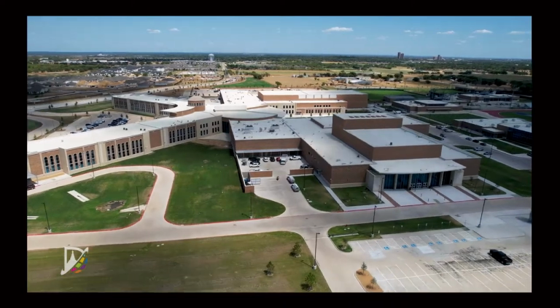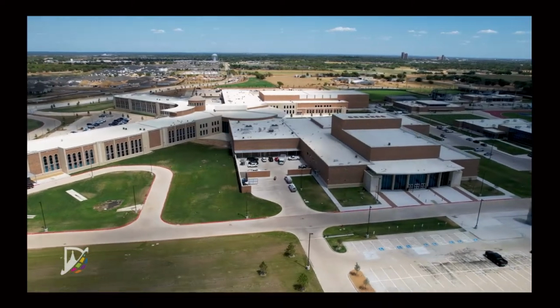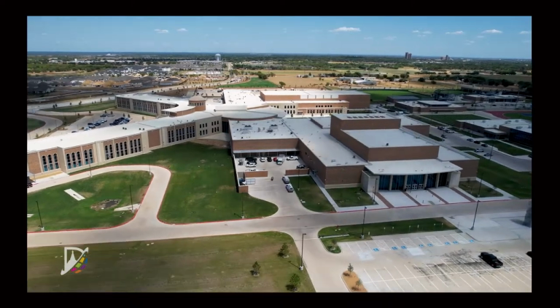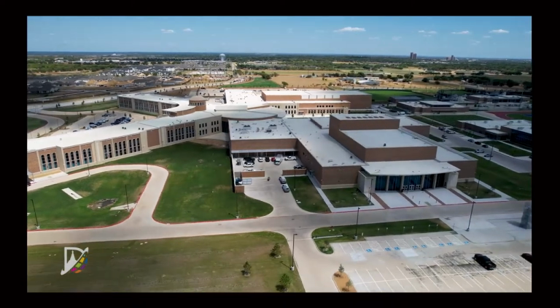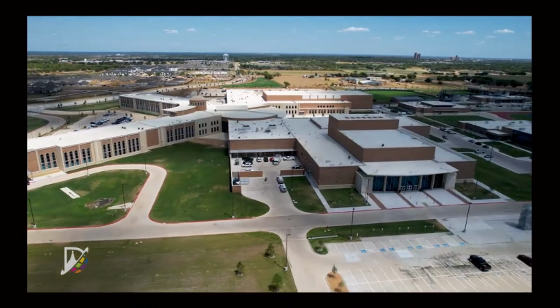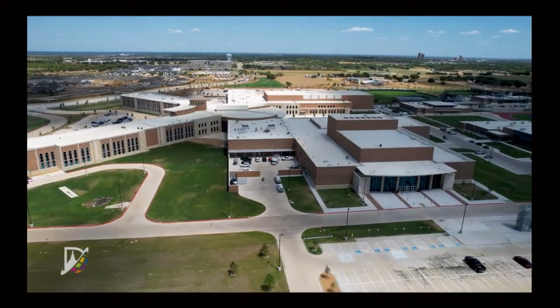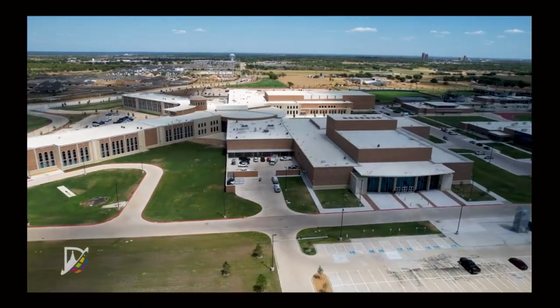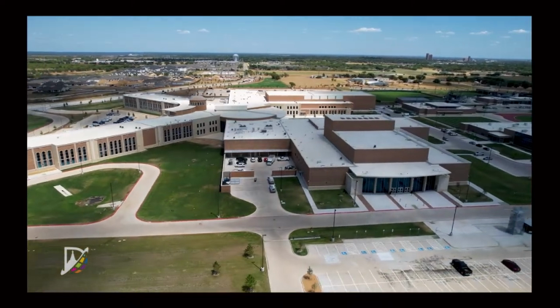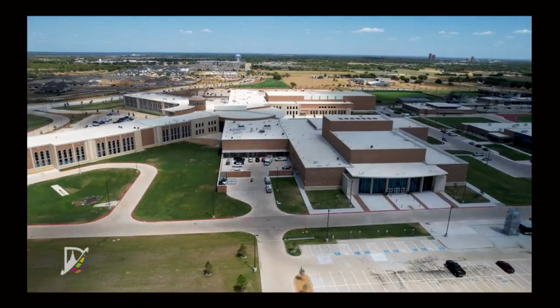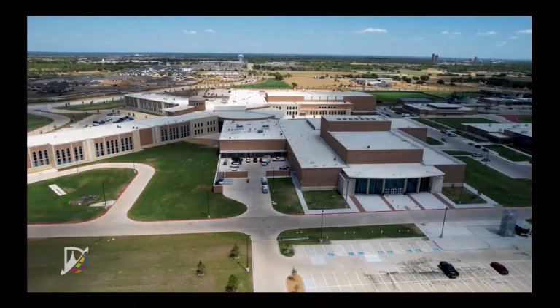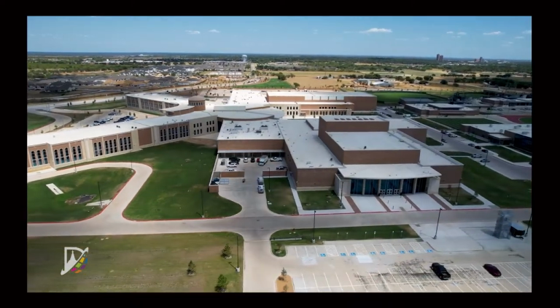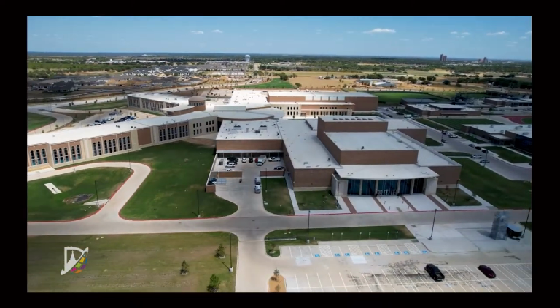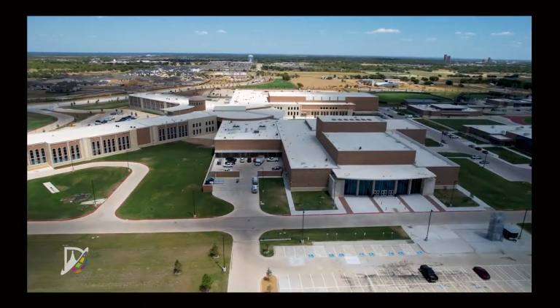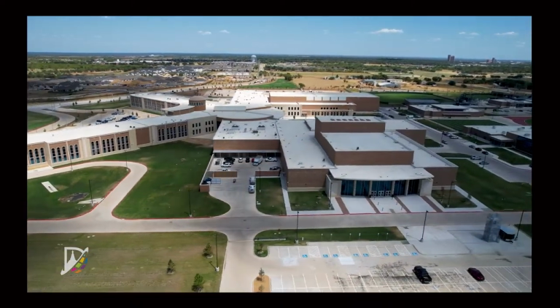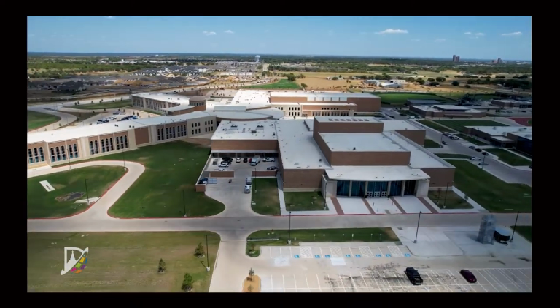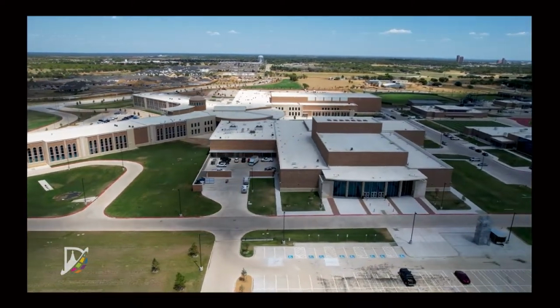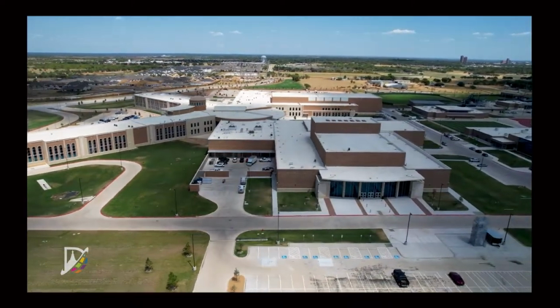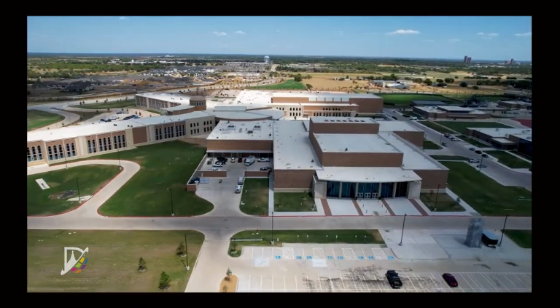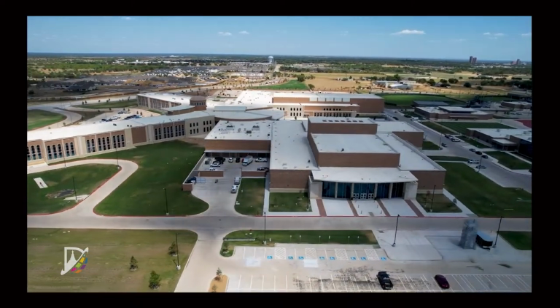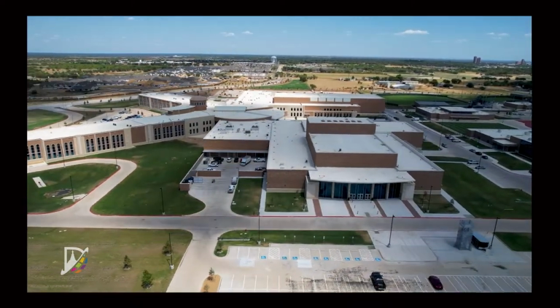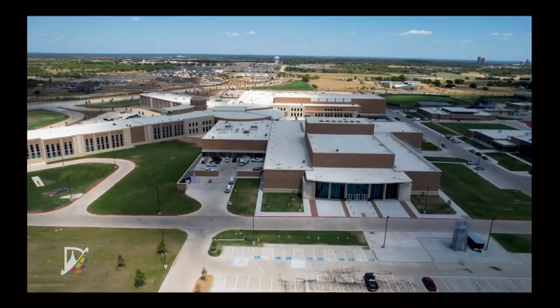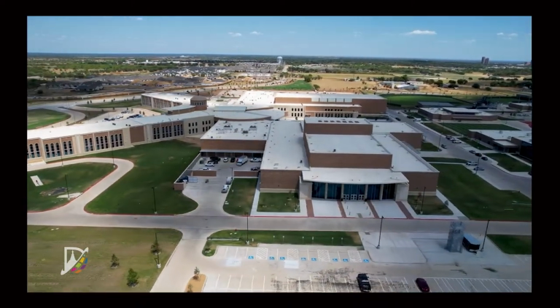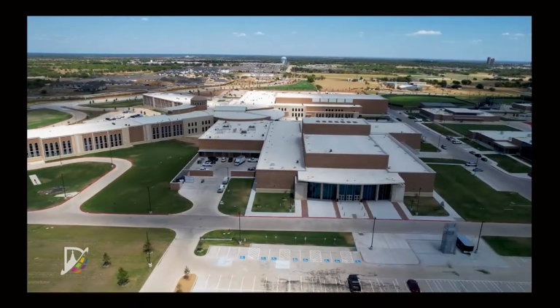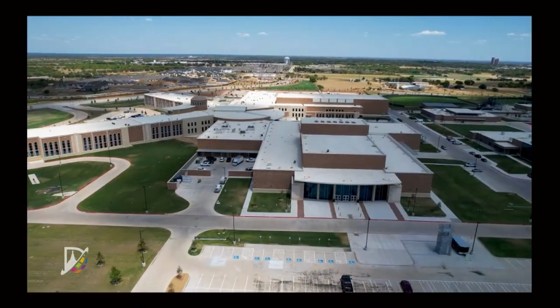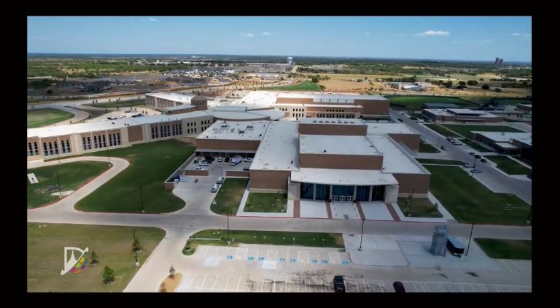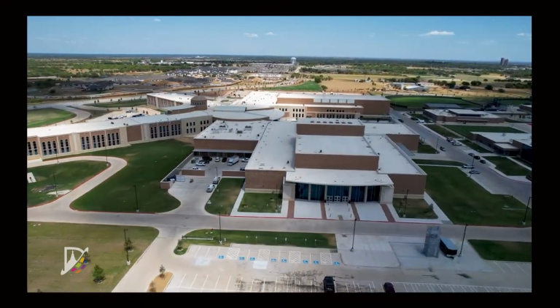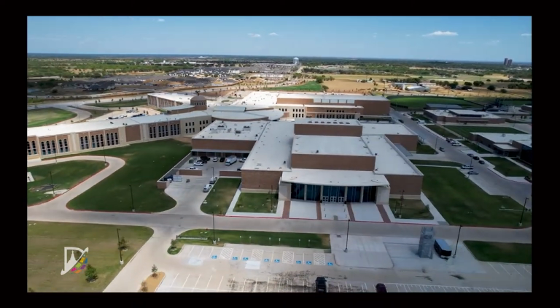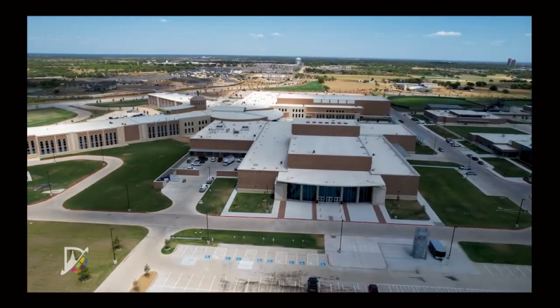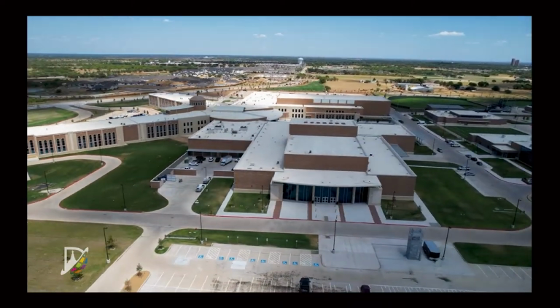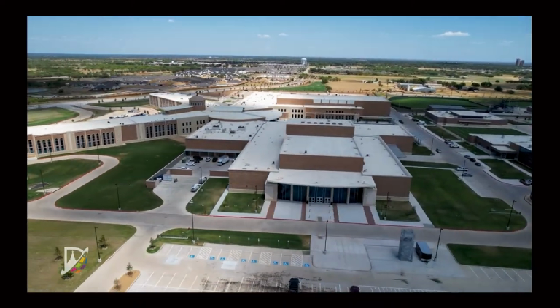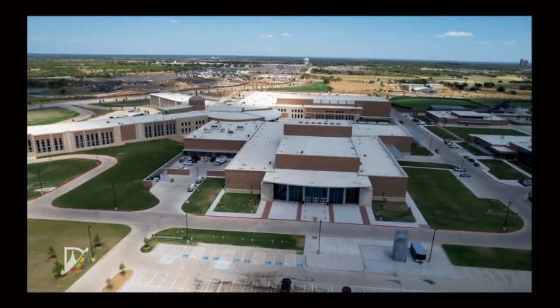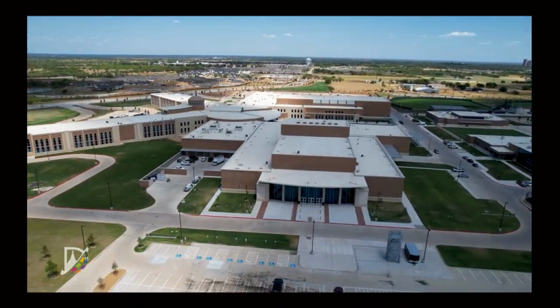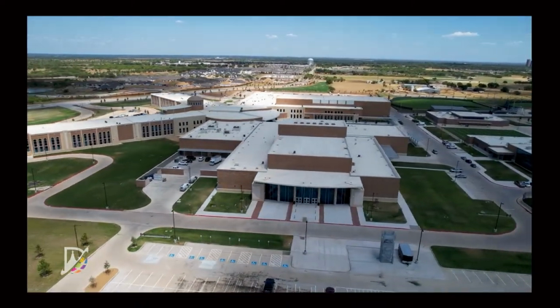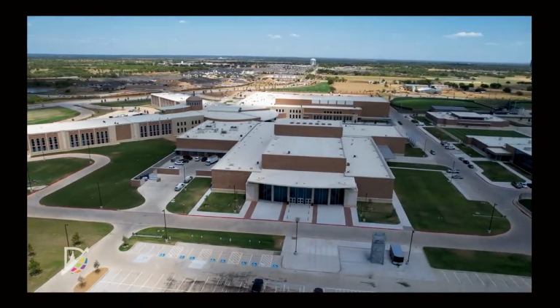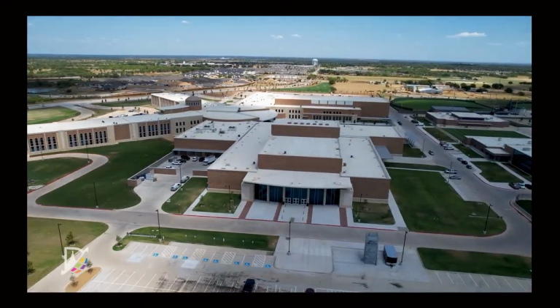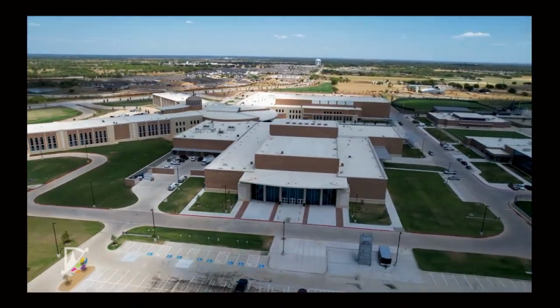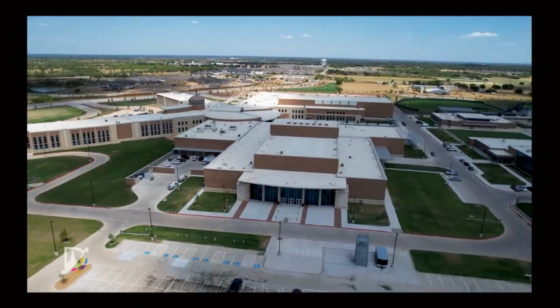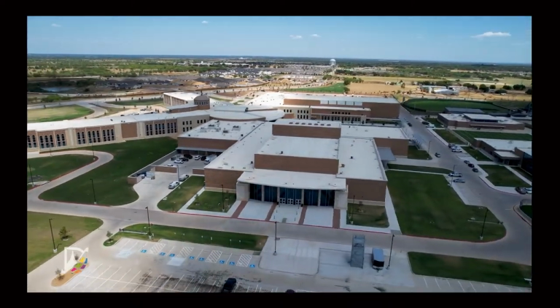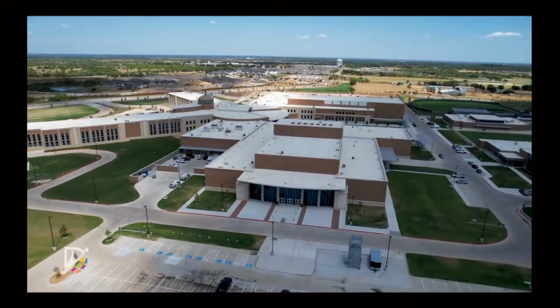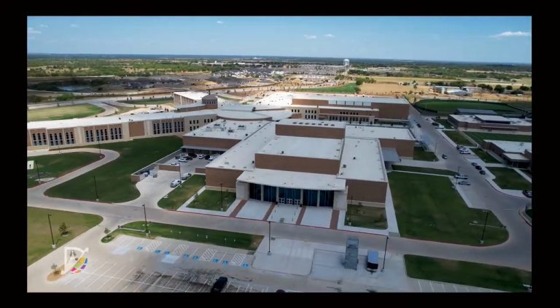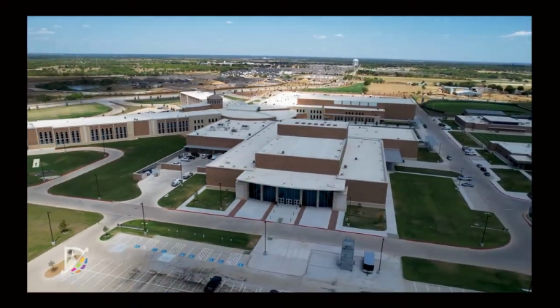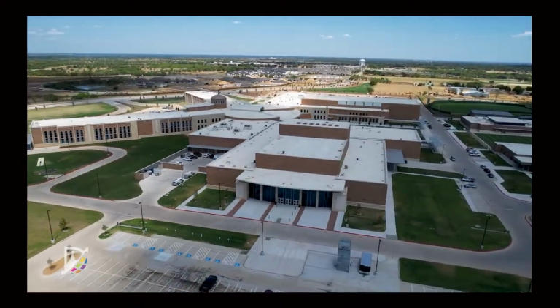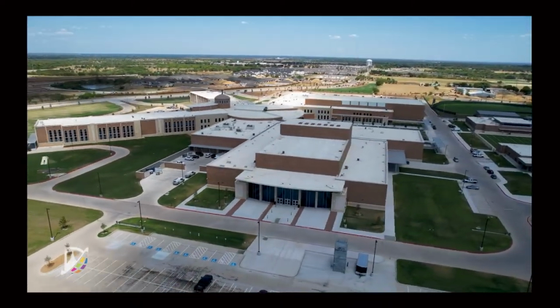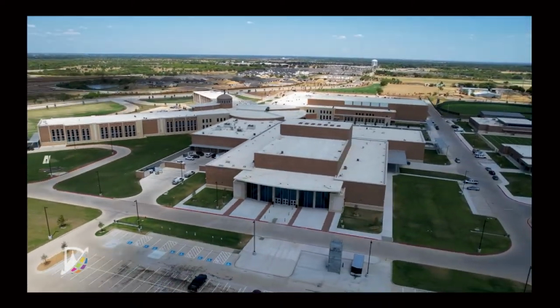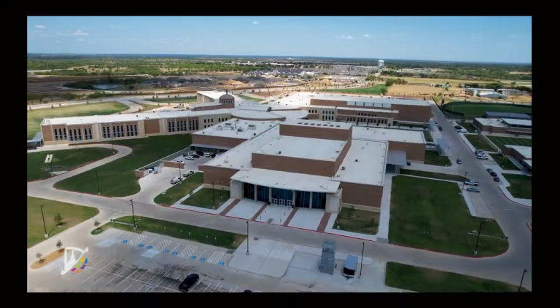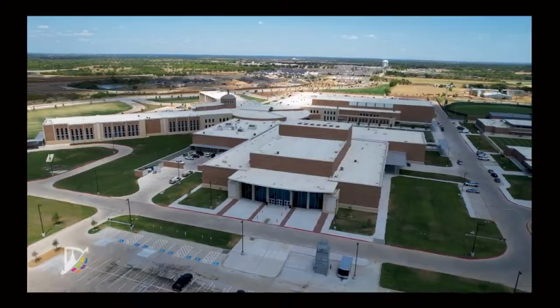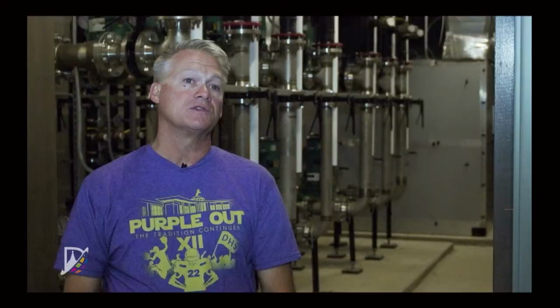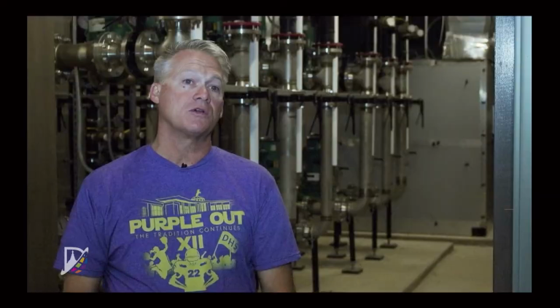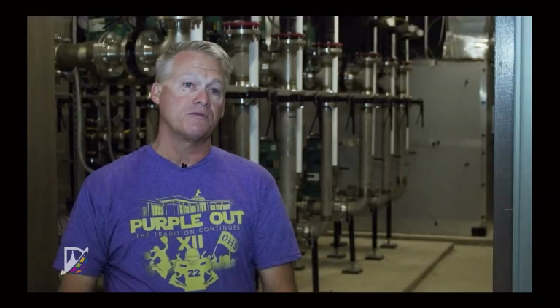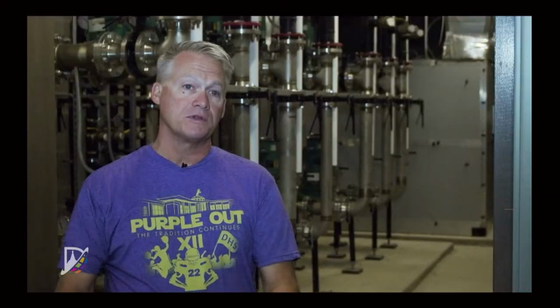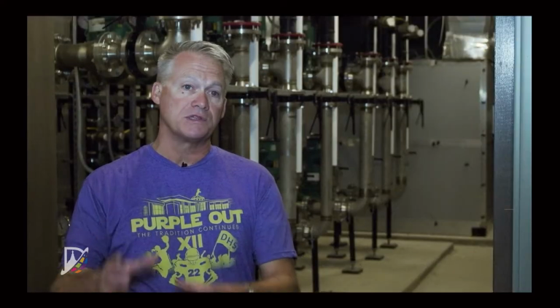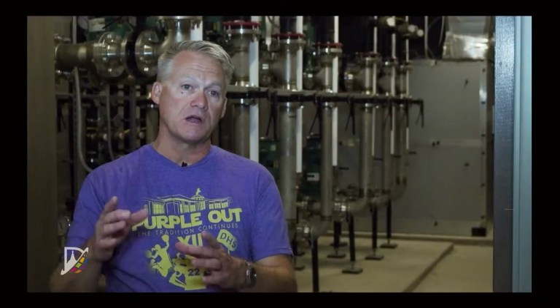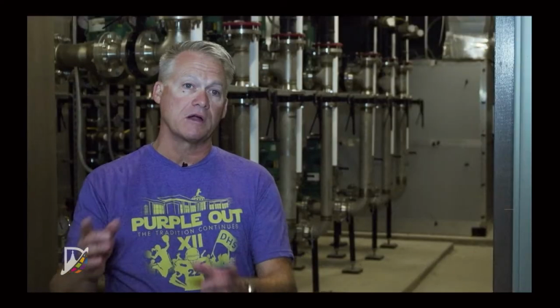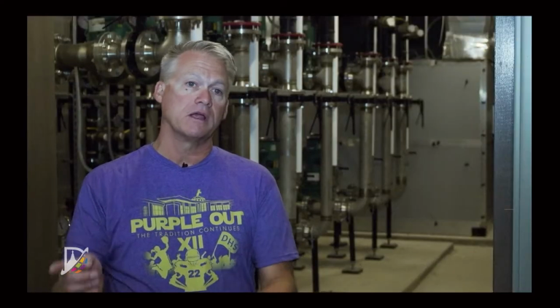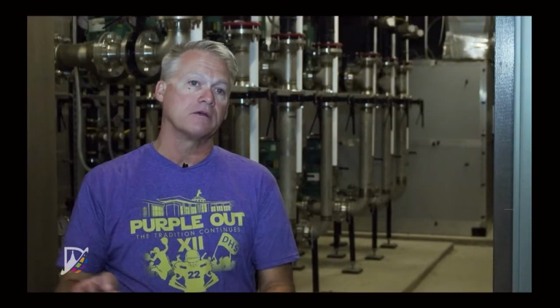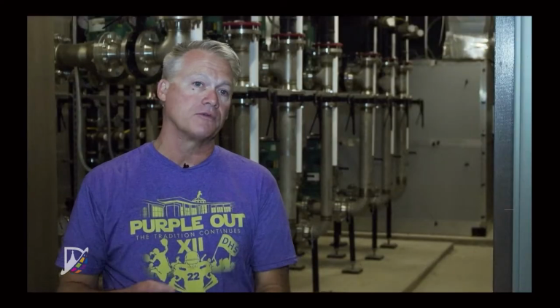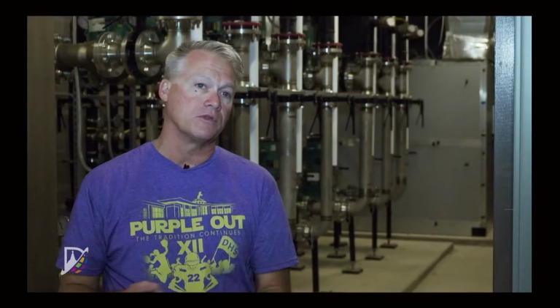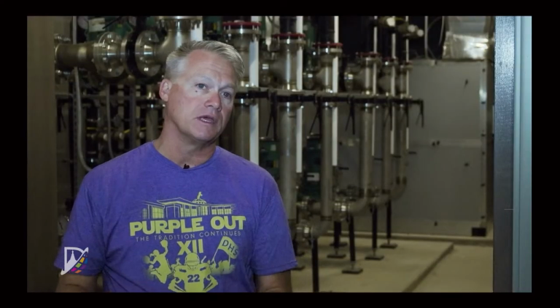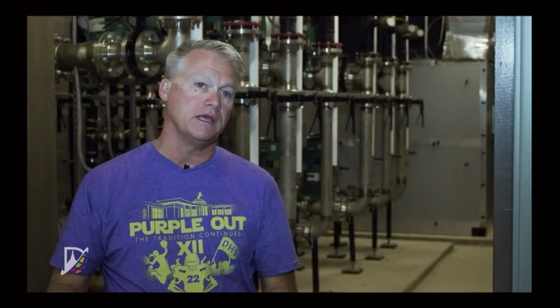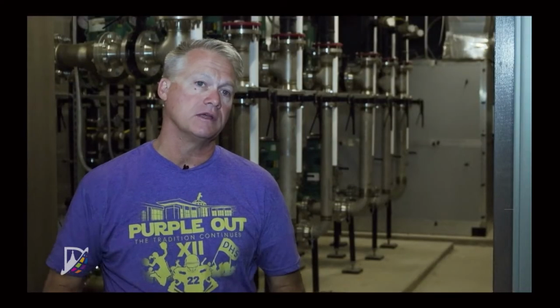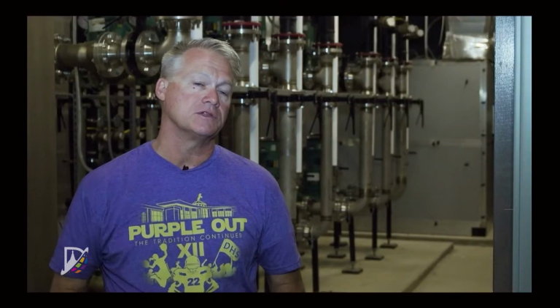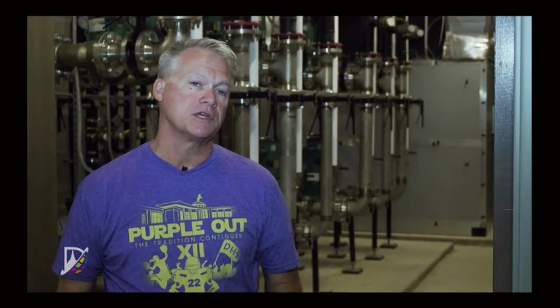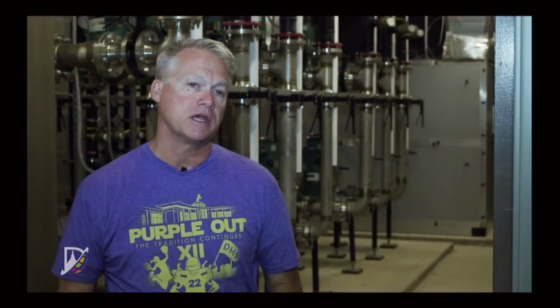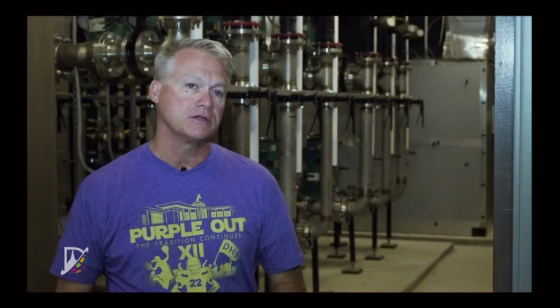Each parking lot or field has hundreds of wells underneath it, providing the surface area for the heat exchange.